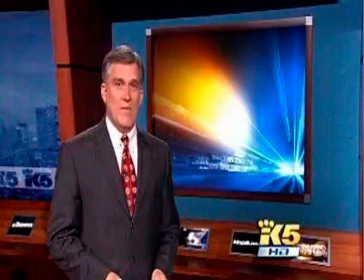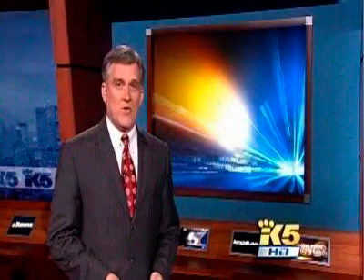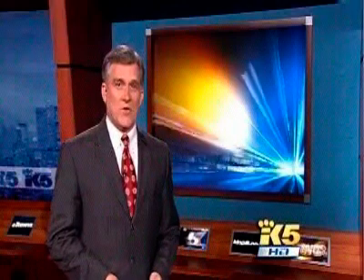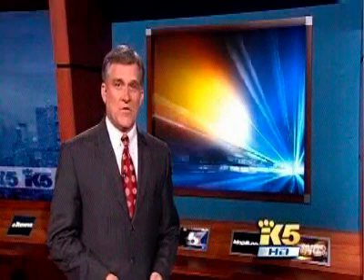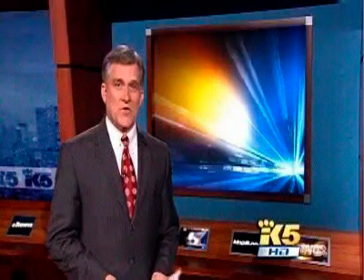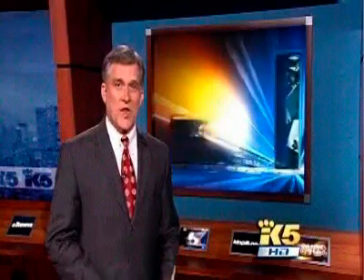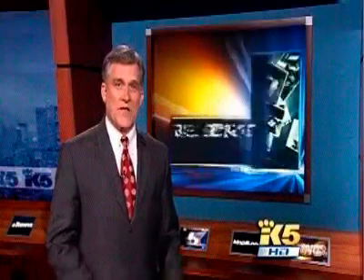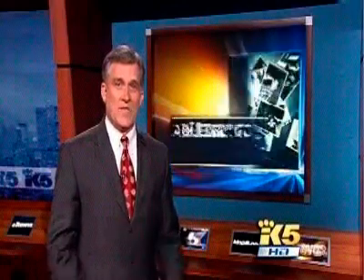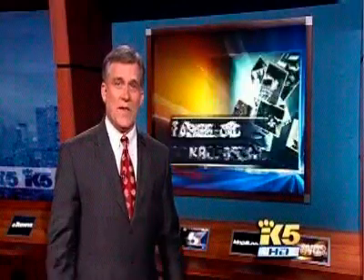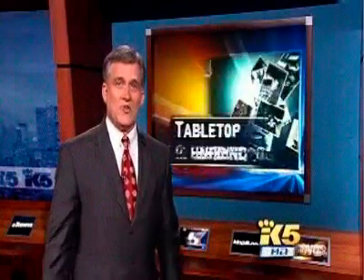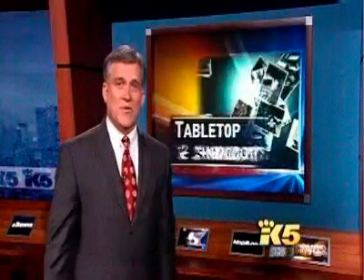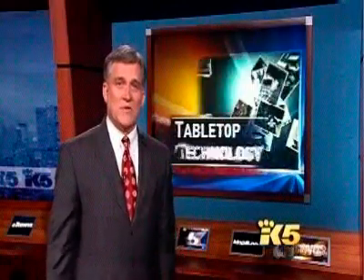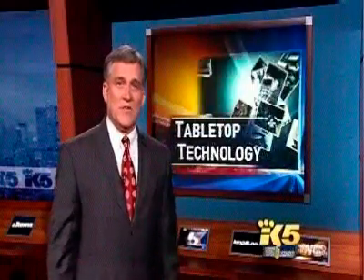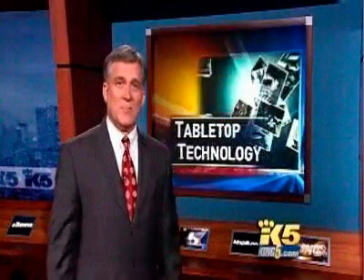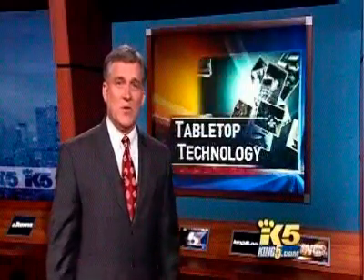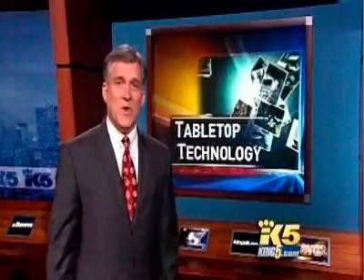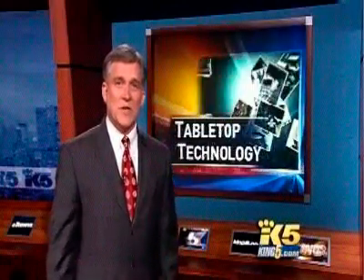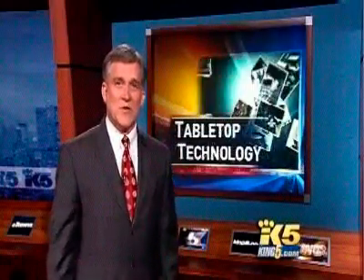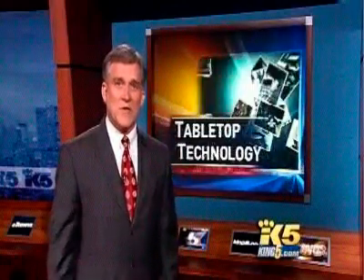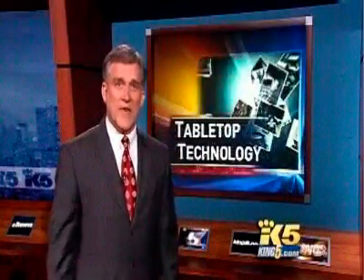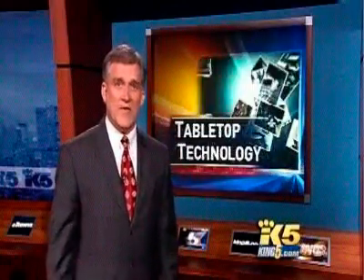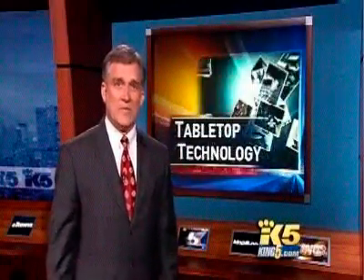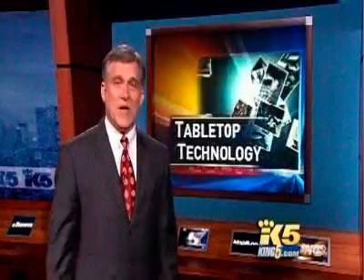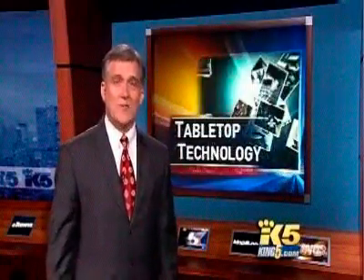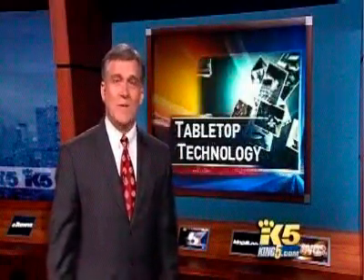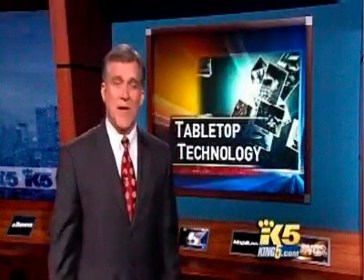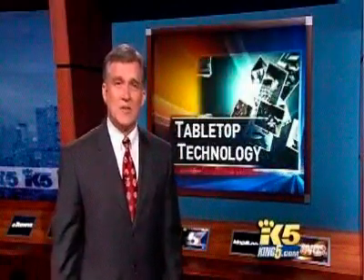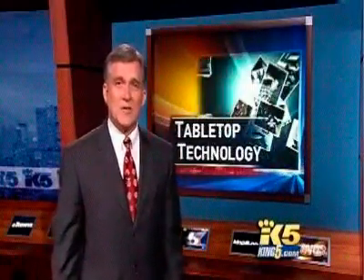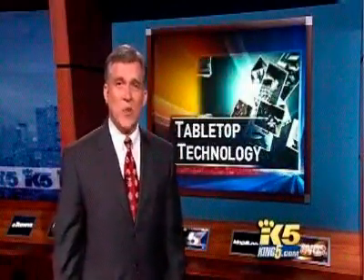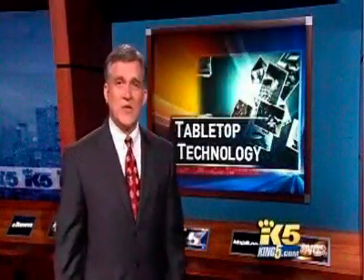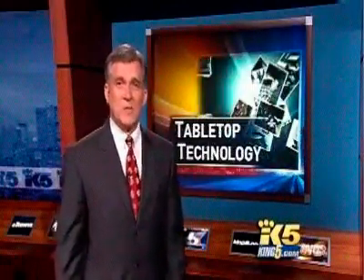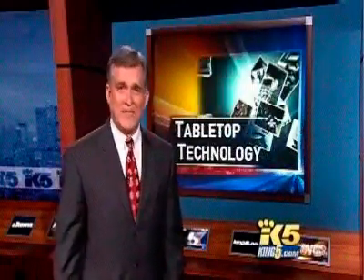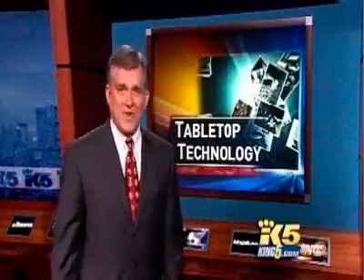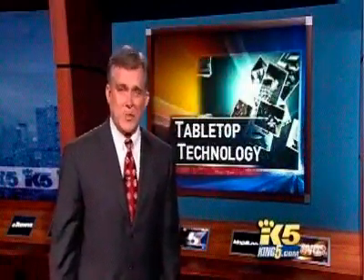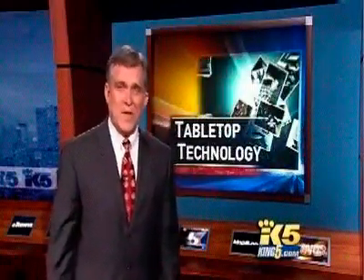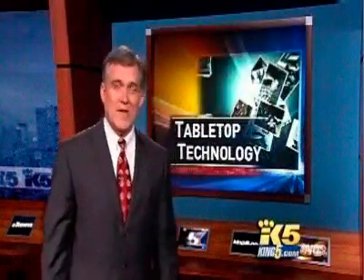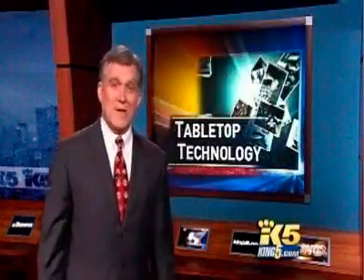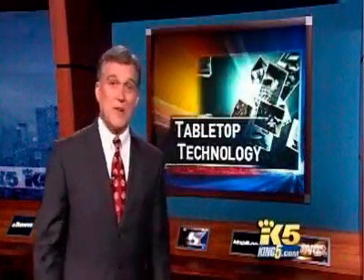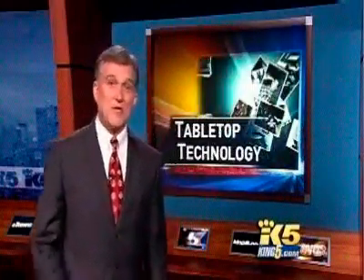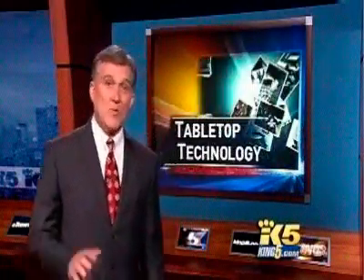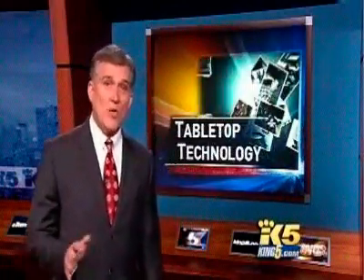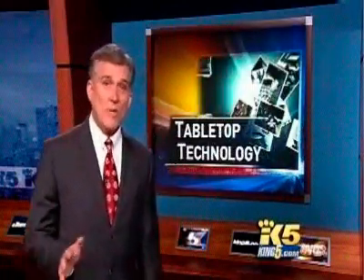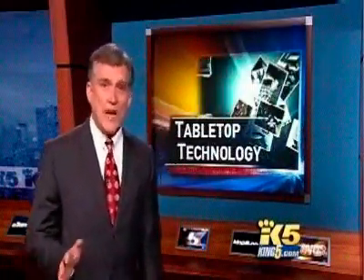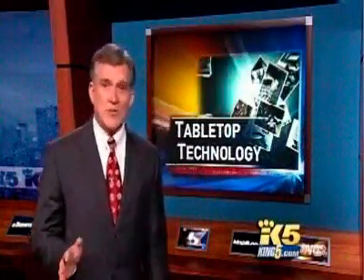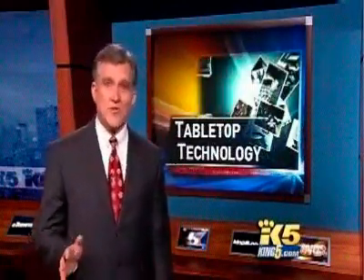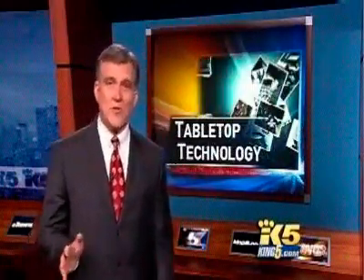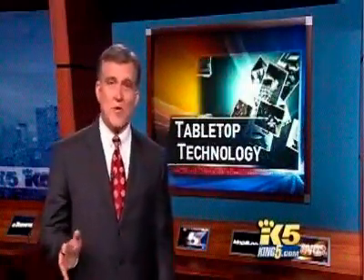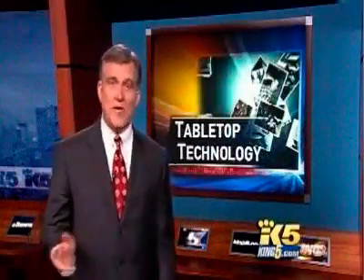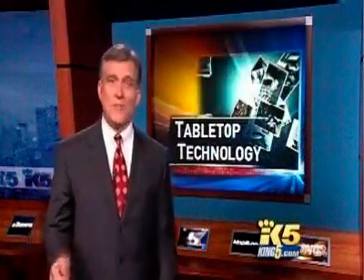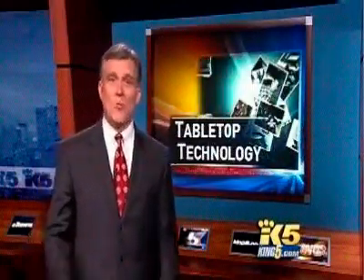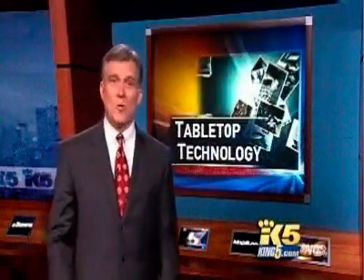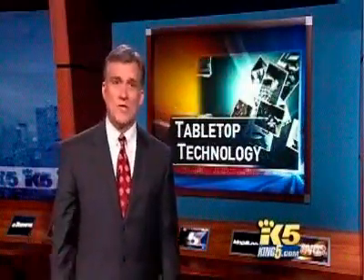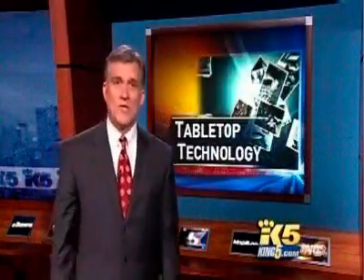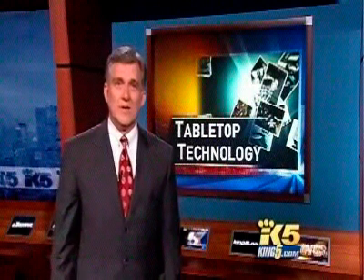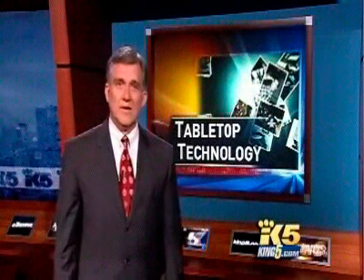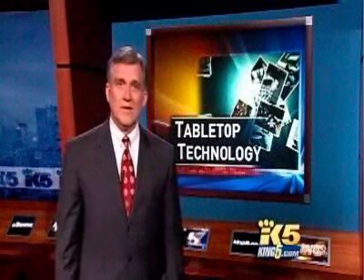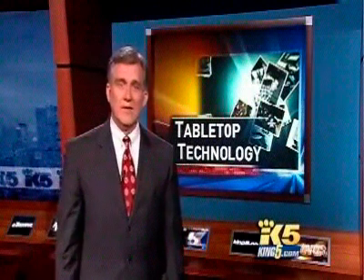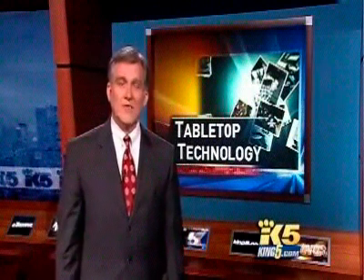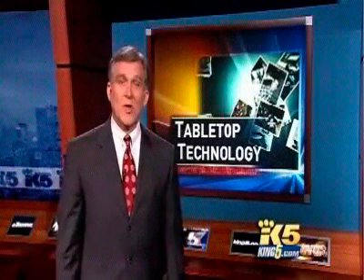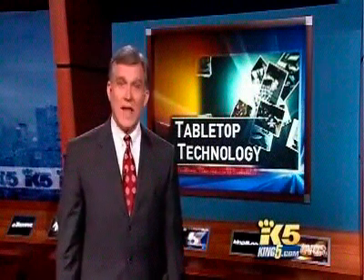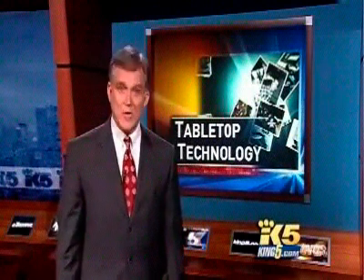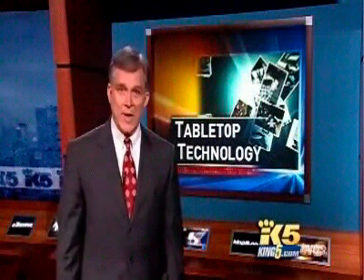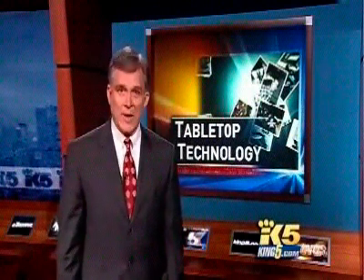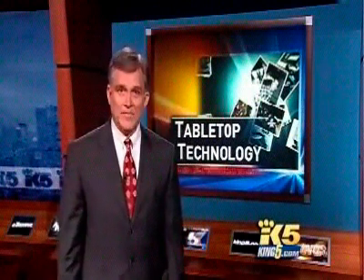Microsoft is calling it the biggest shift in computing since it gave up DOS commands and went to graphics. That means no more mice, no more keyboards — it's all hands-on.